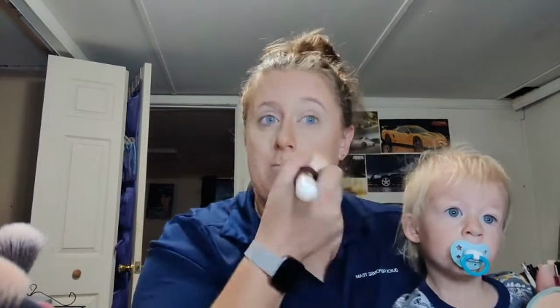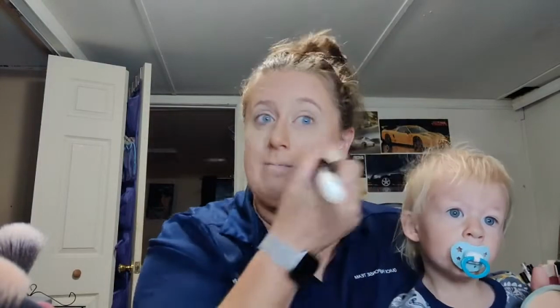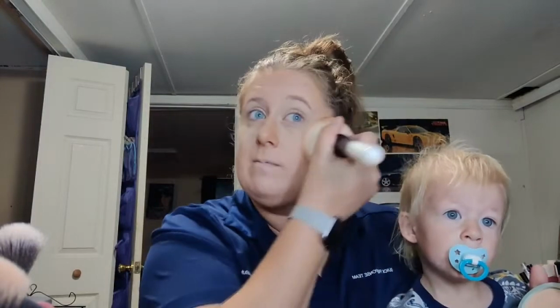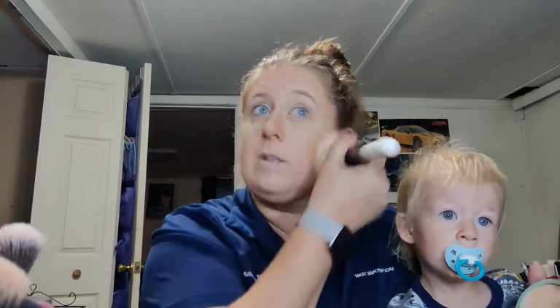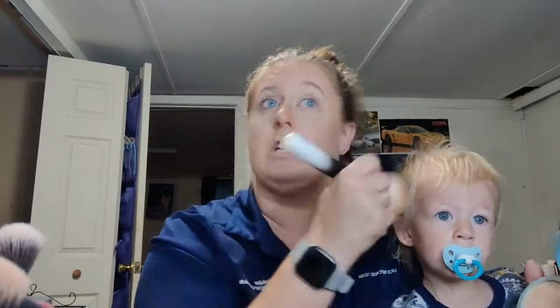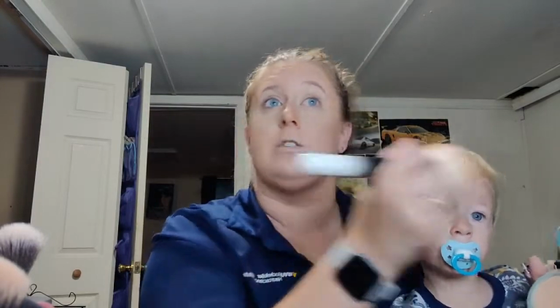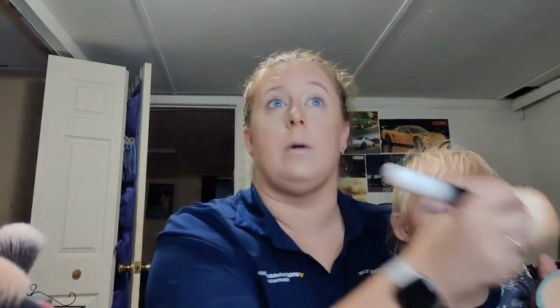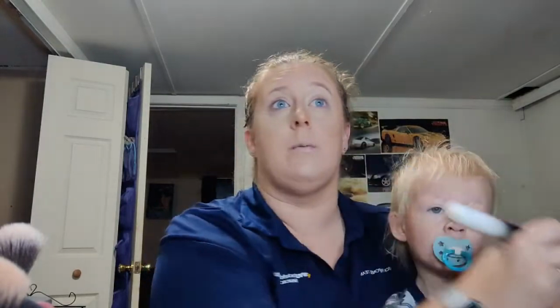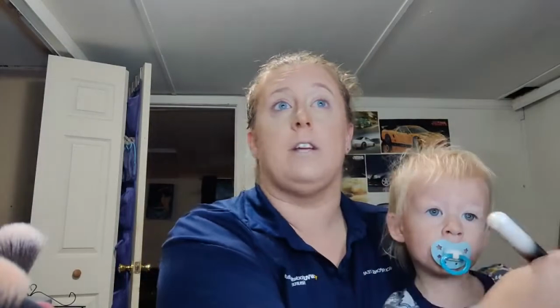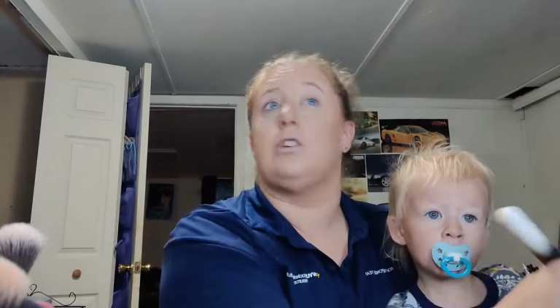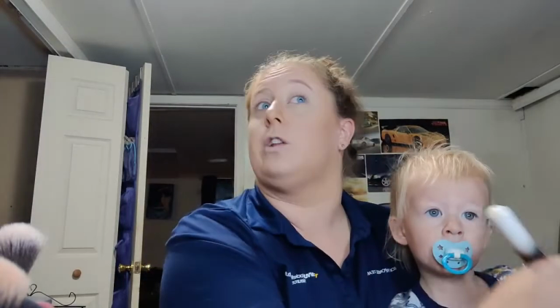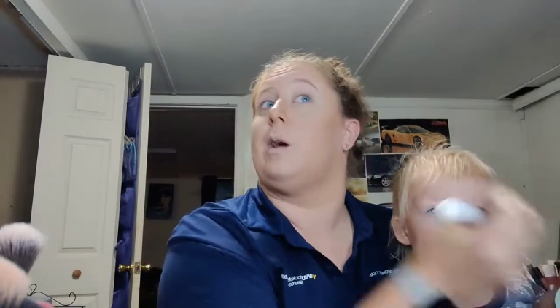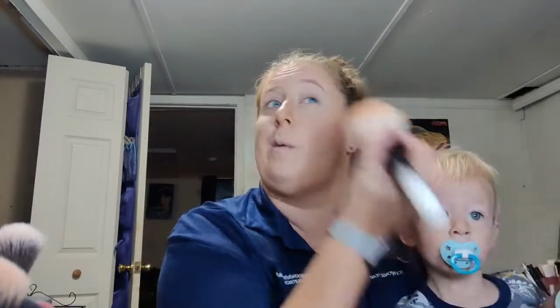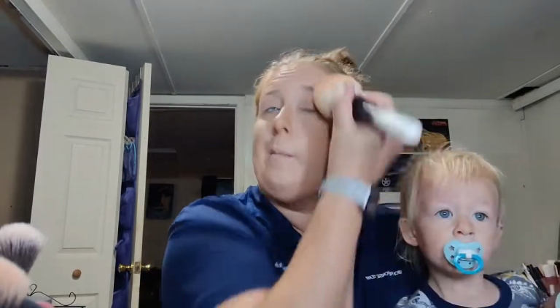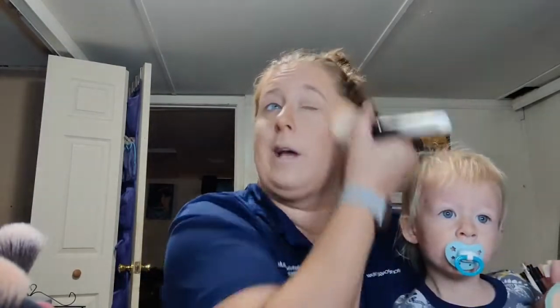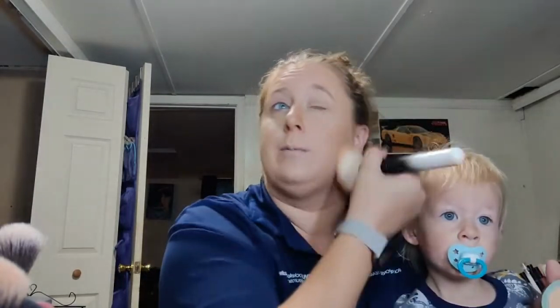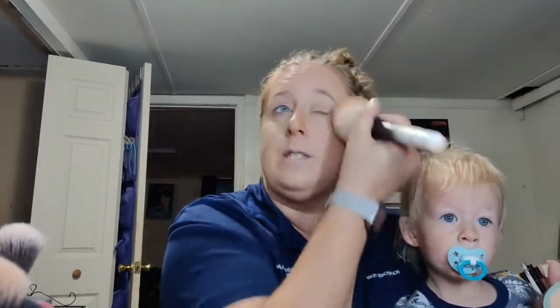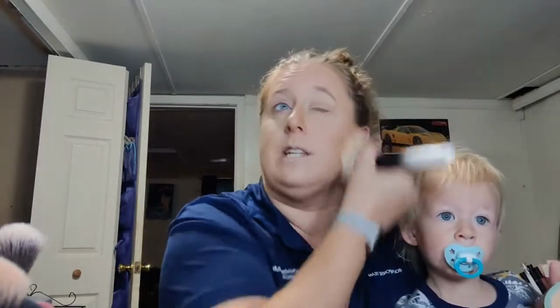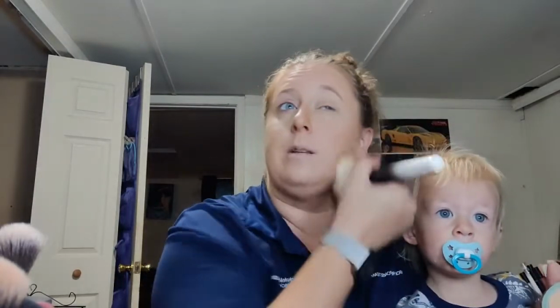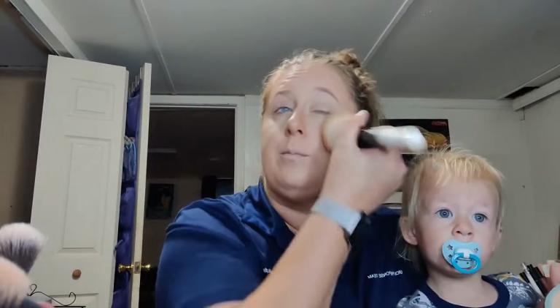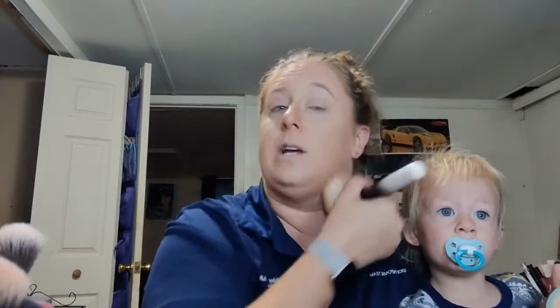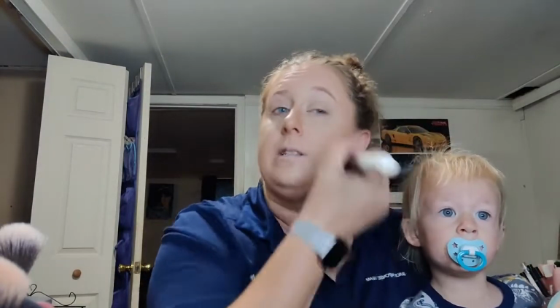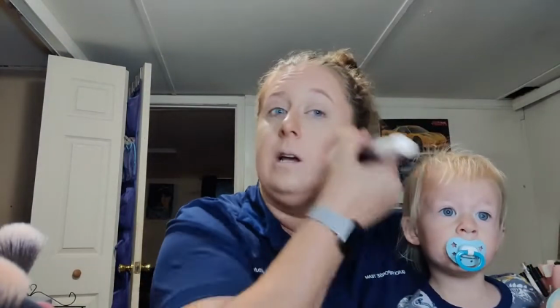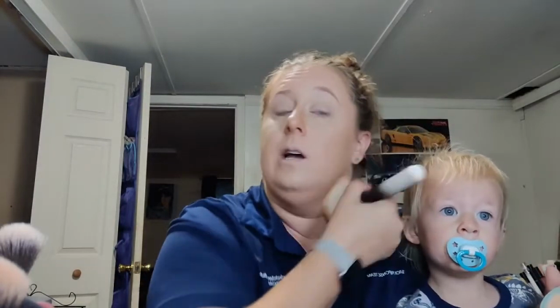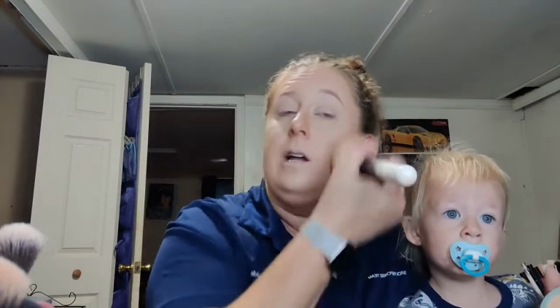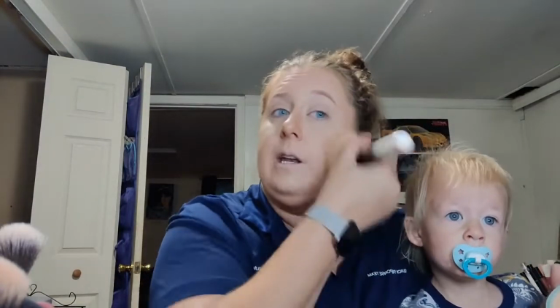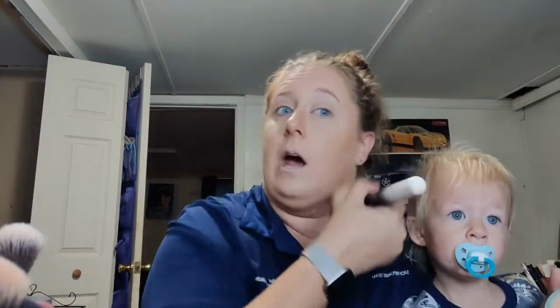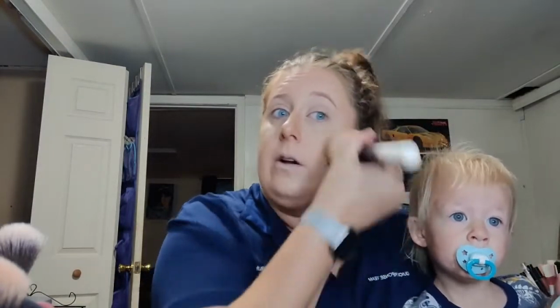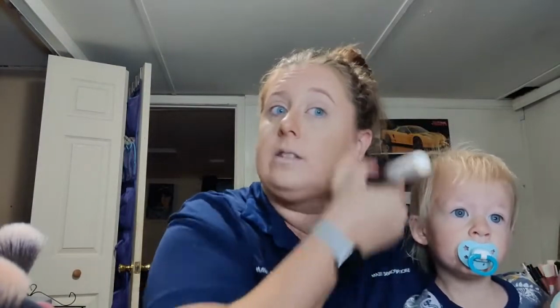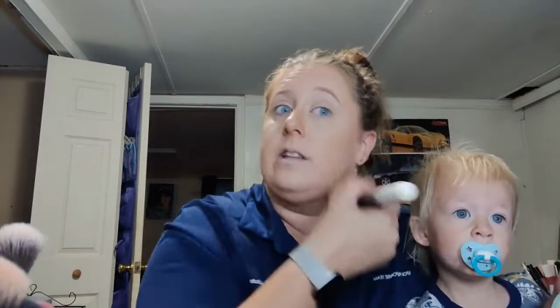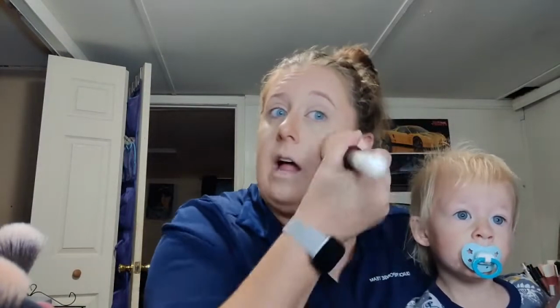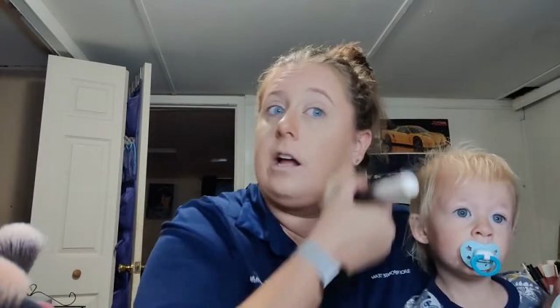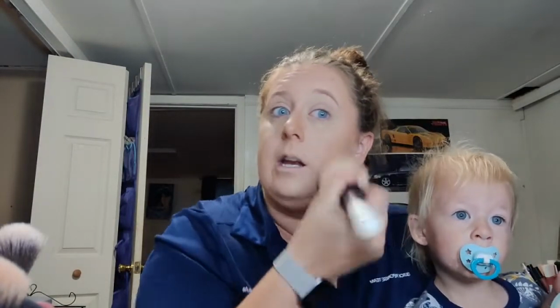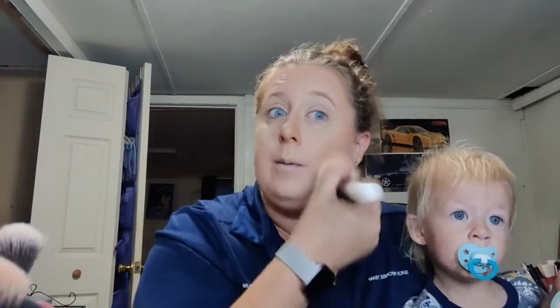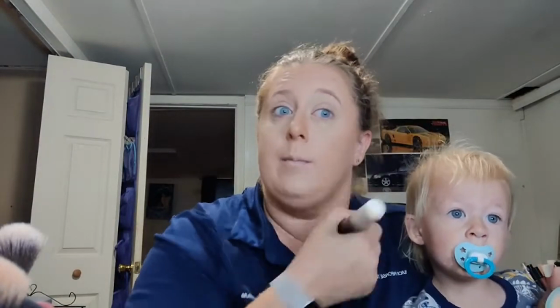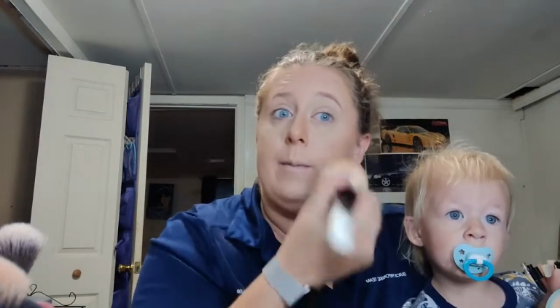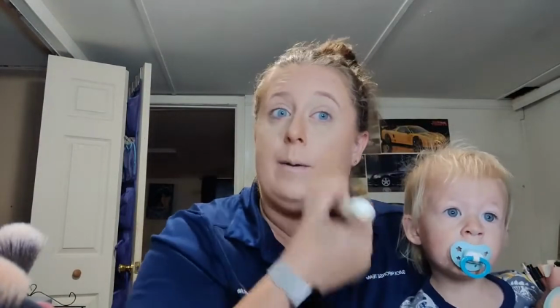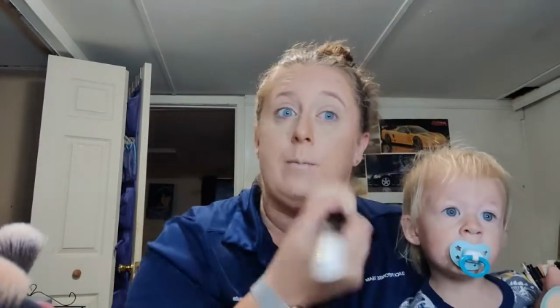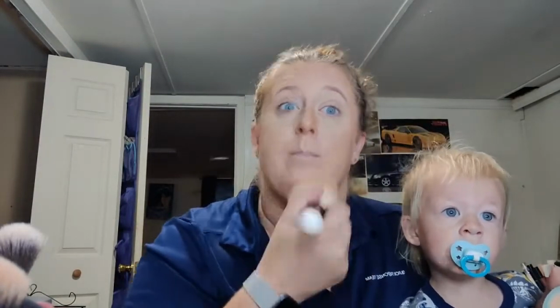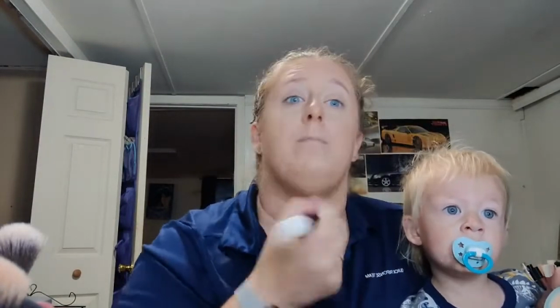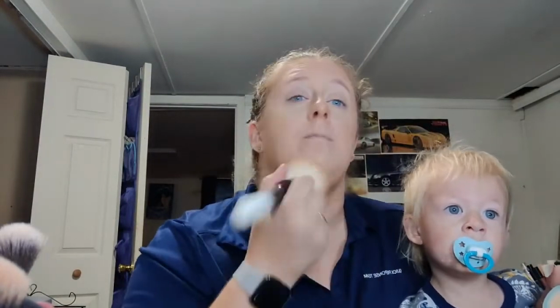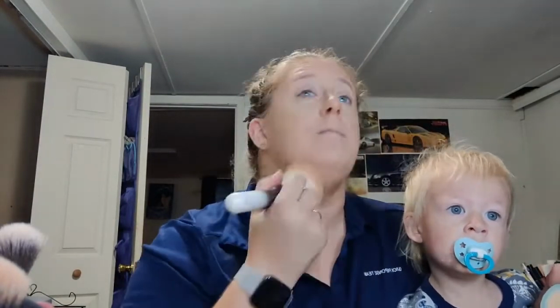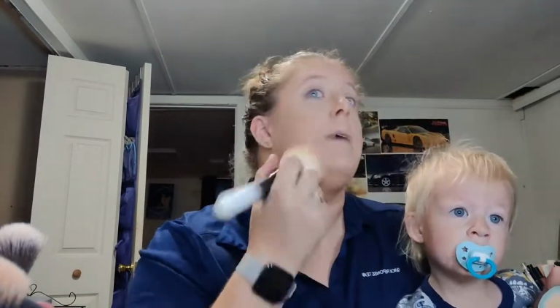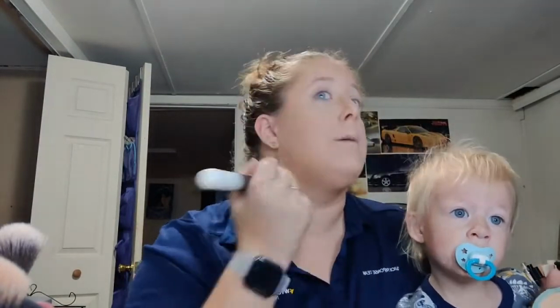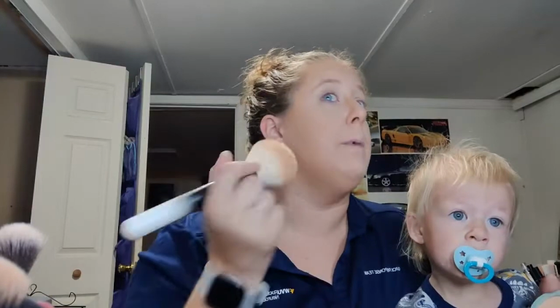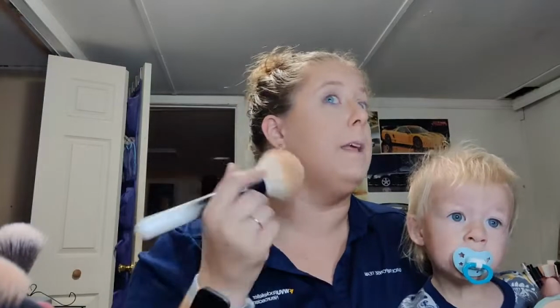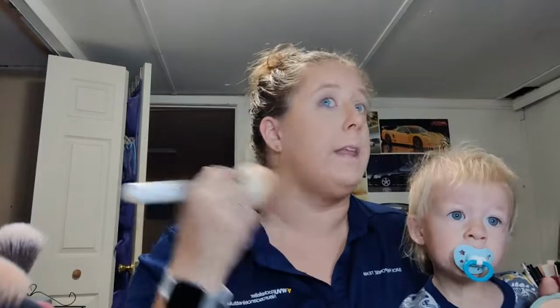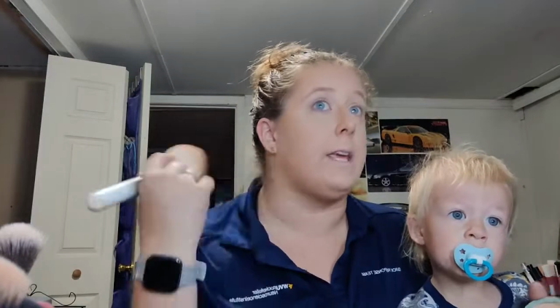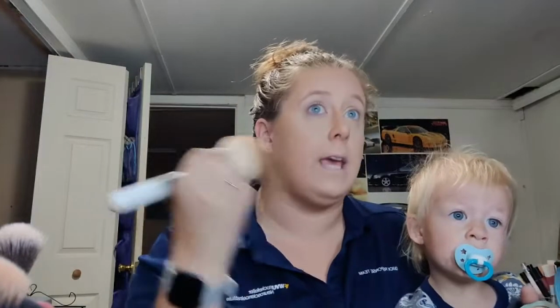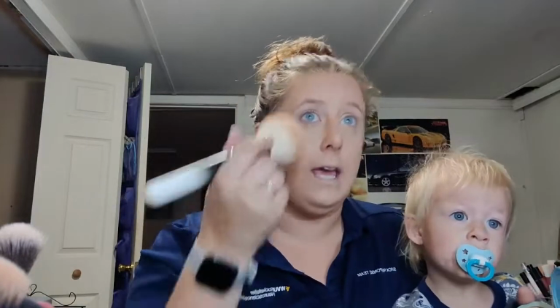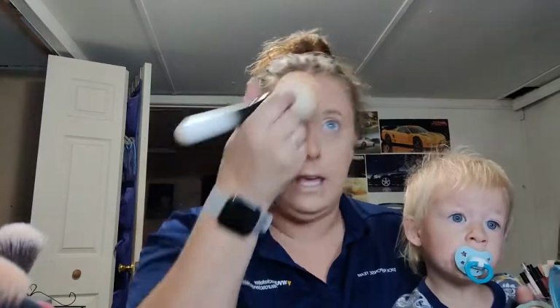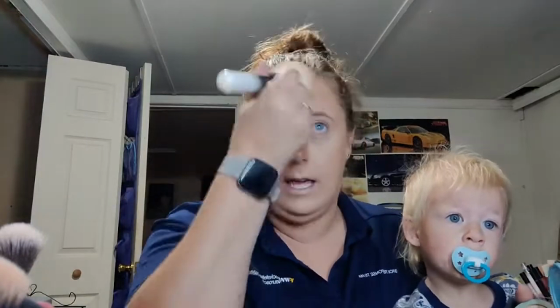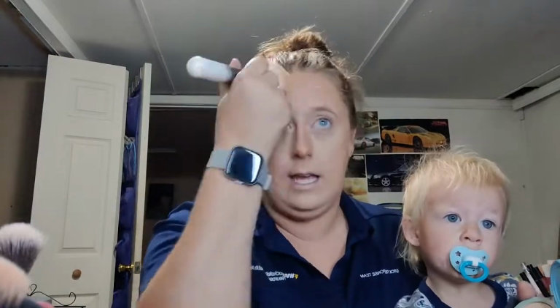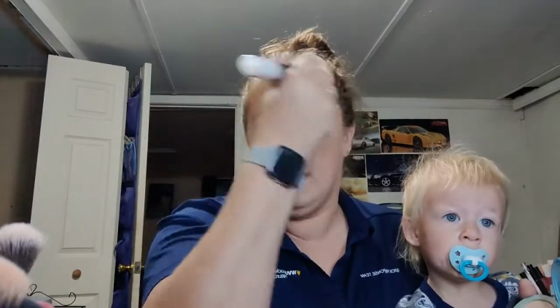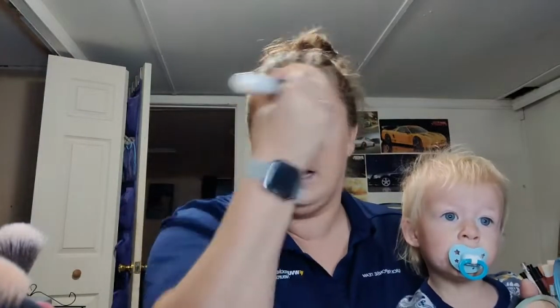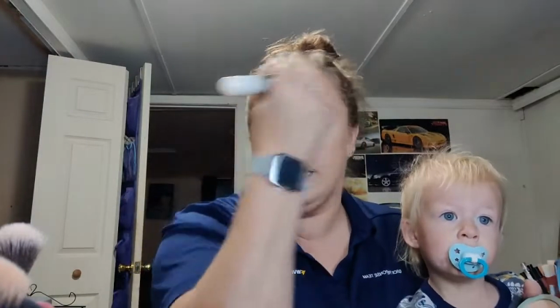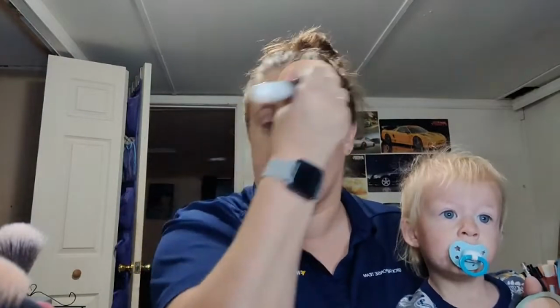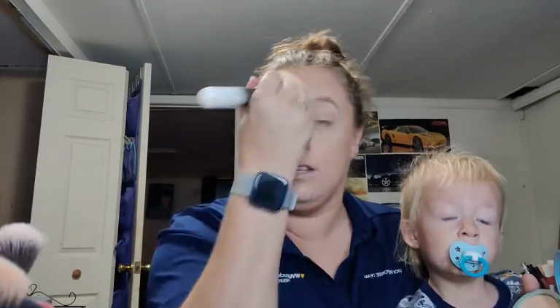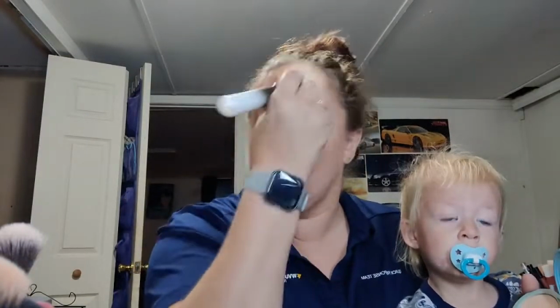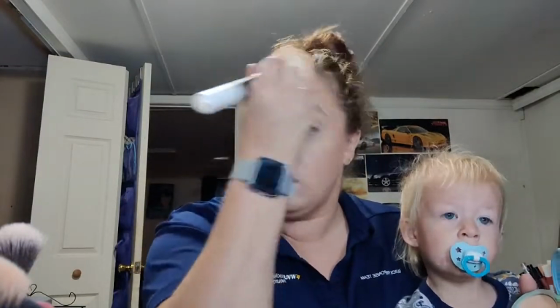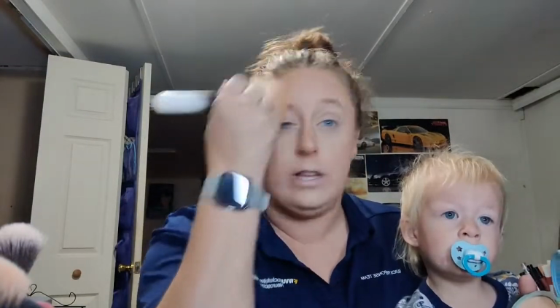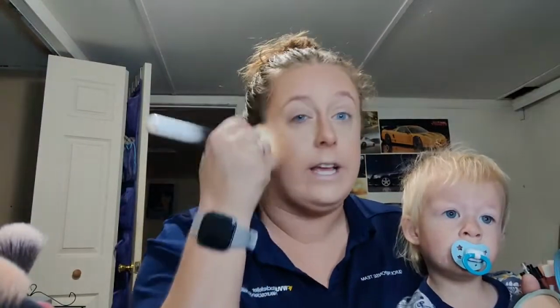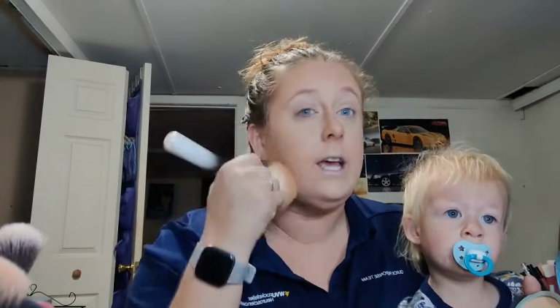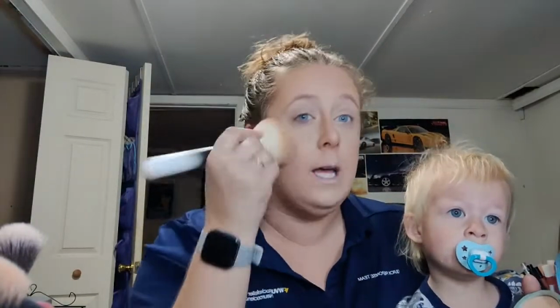I just want to make sure that my makeup stays in place and it's not going to make me look cakey — and it doesn't look like it will.